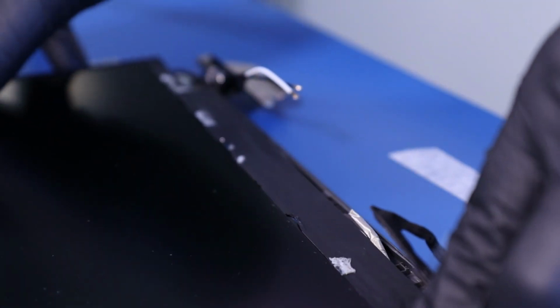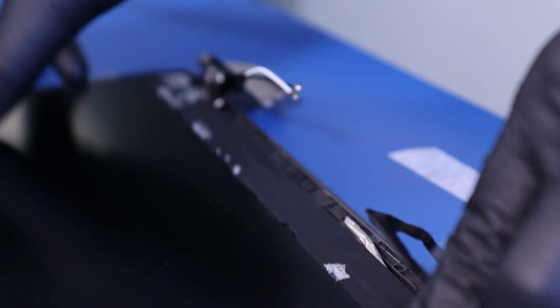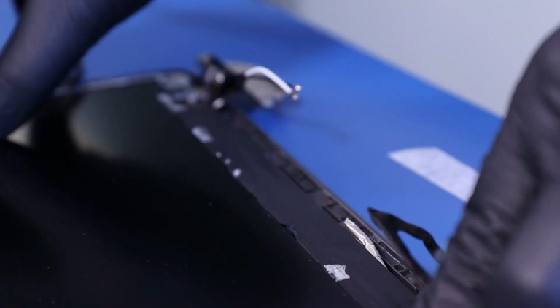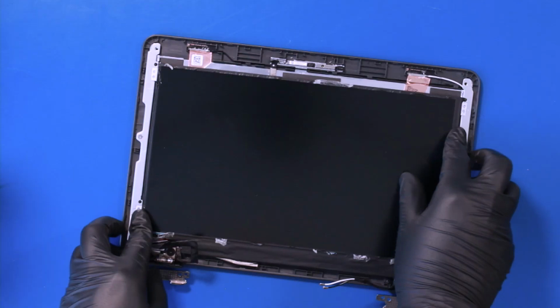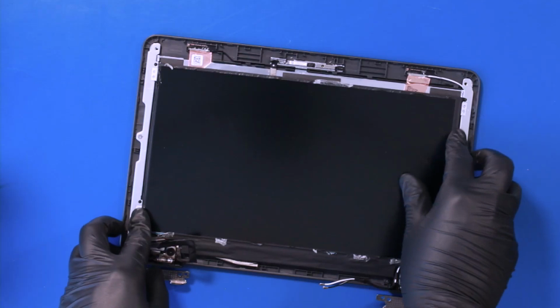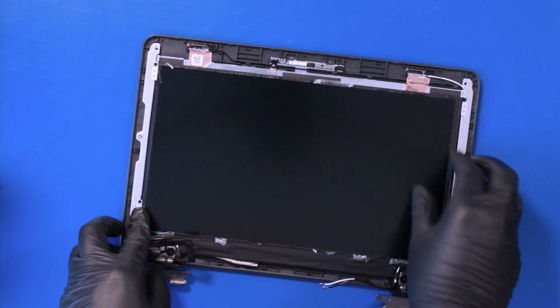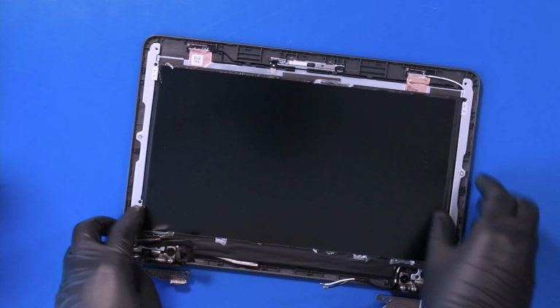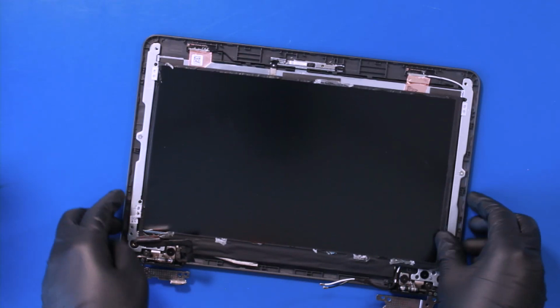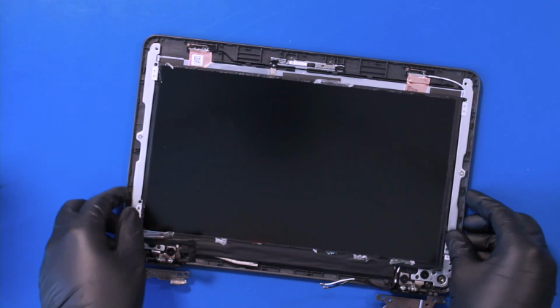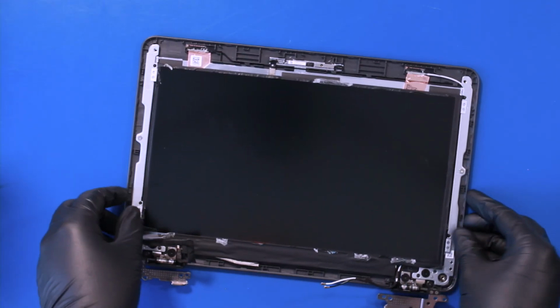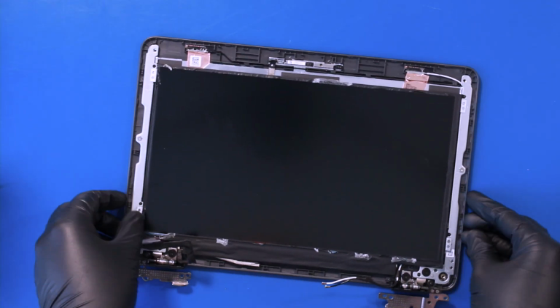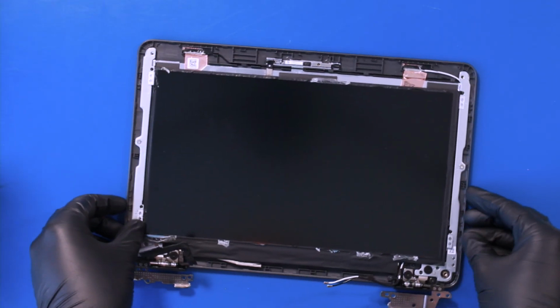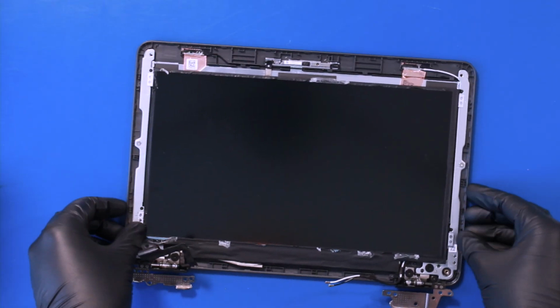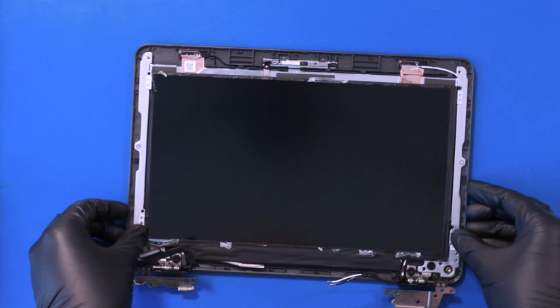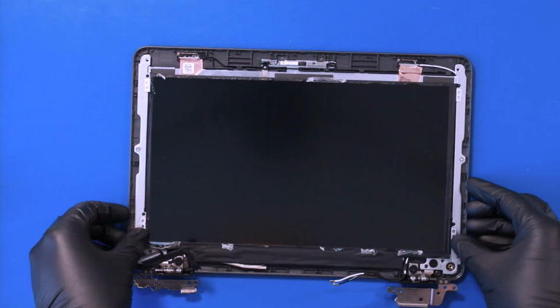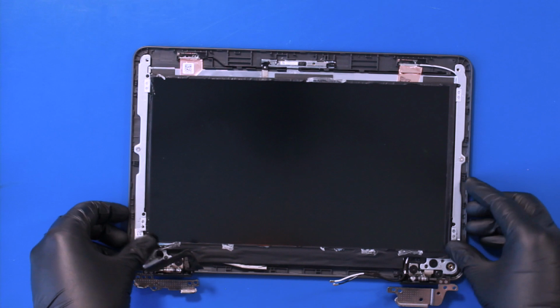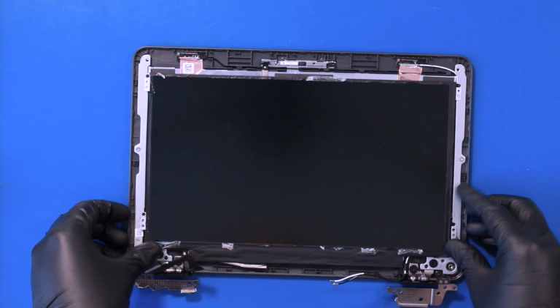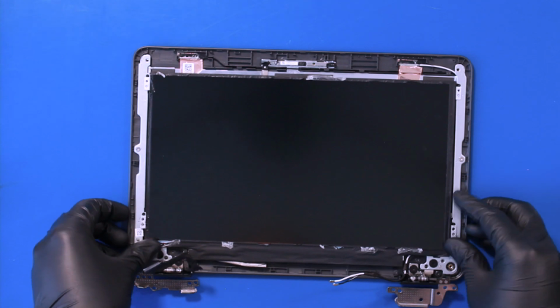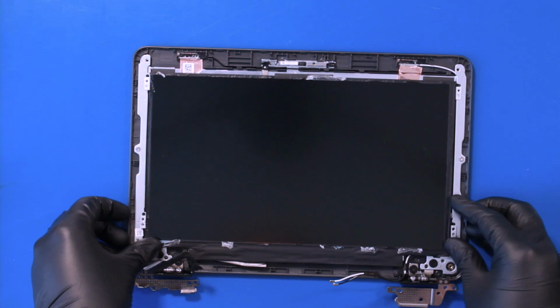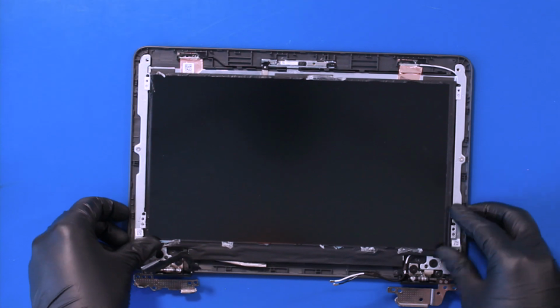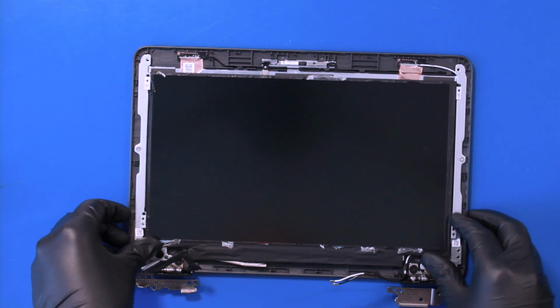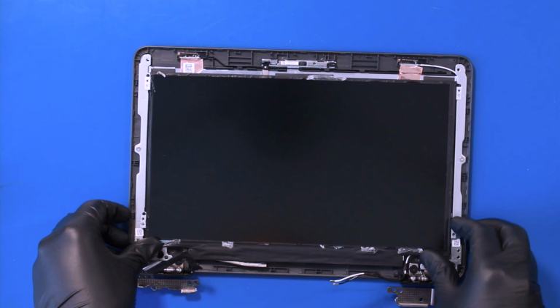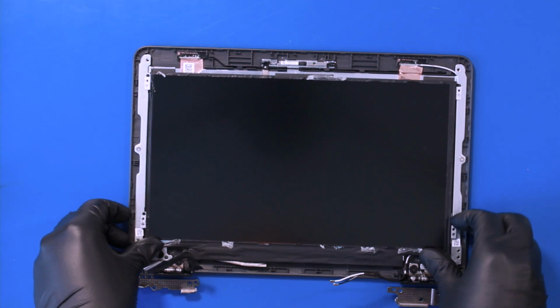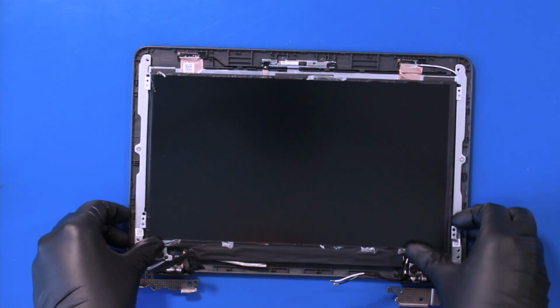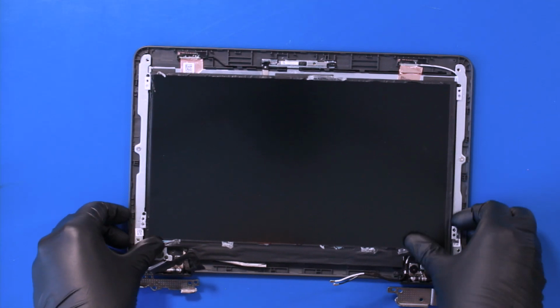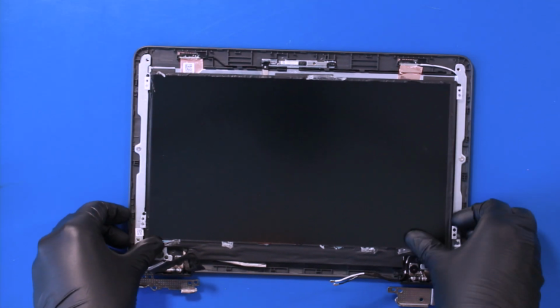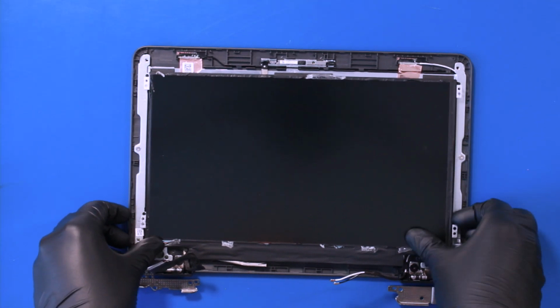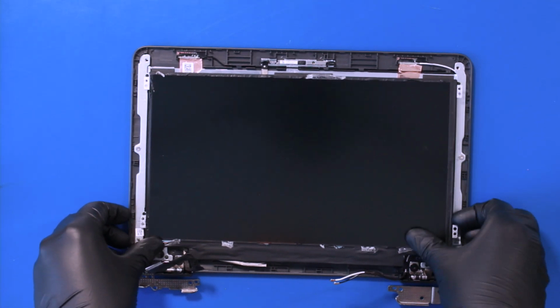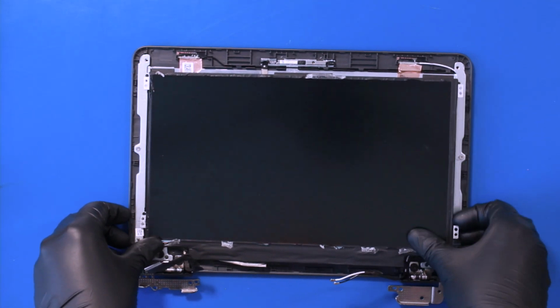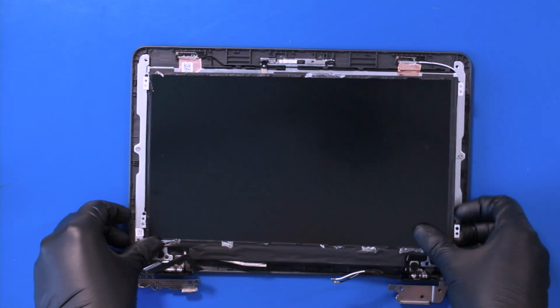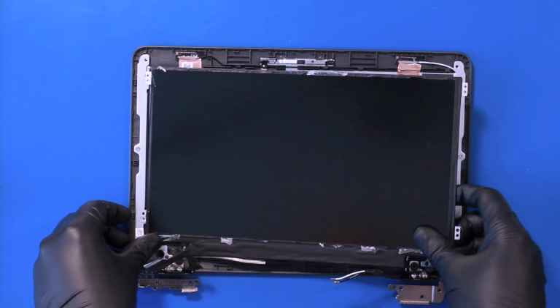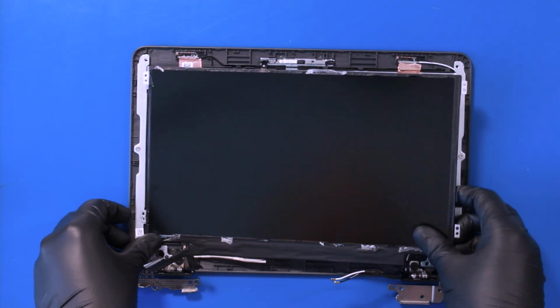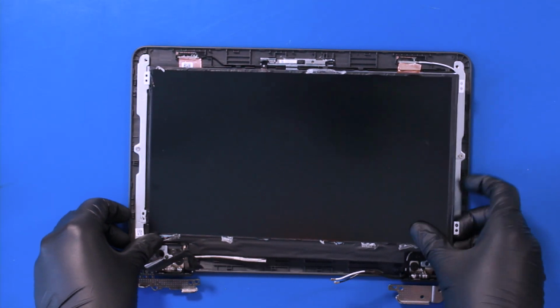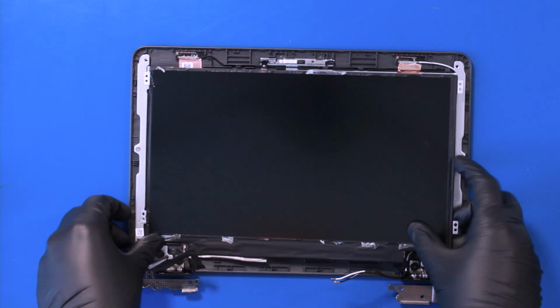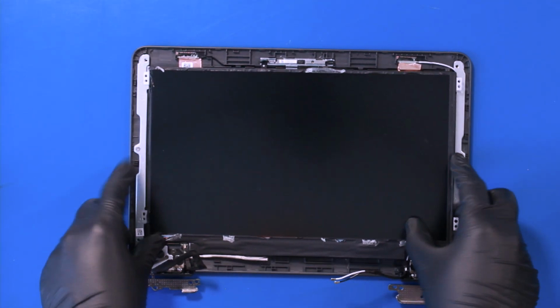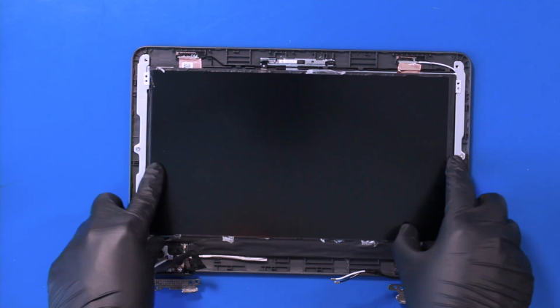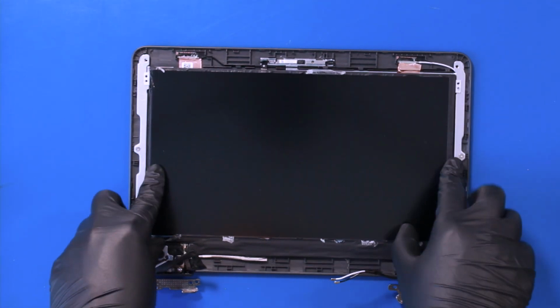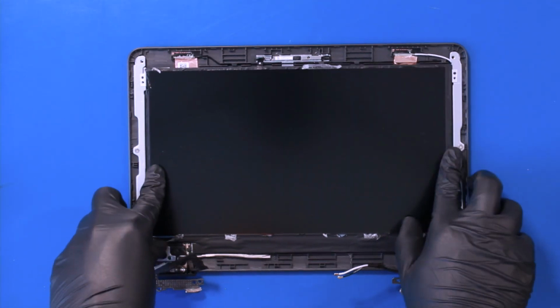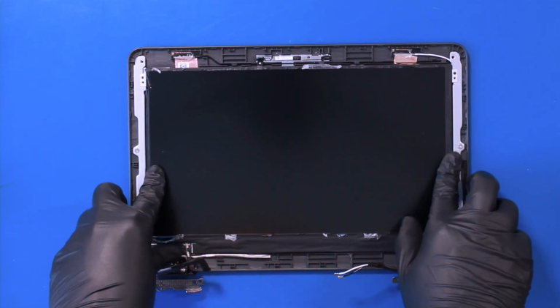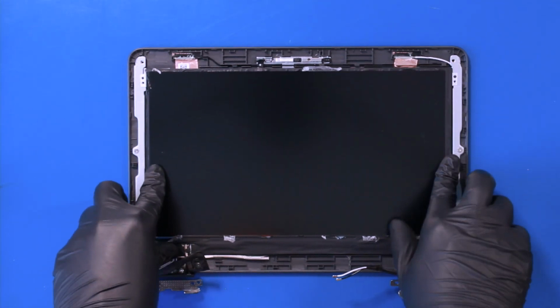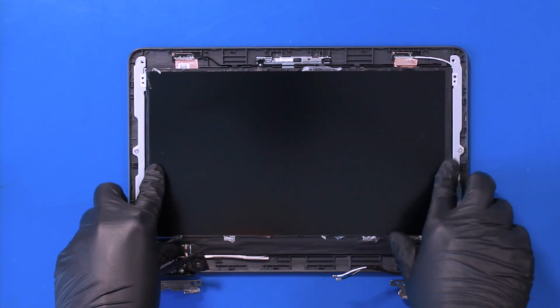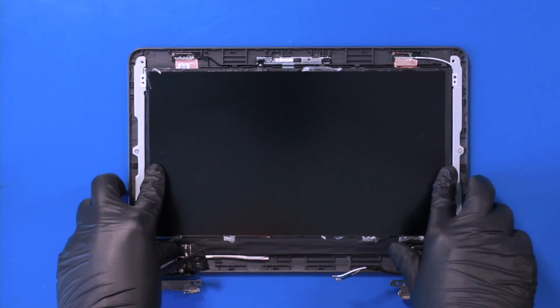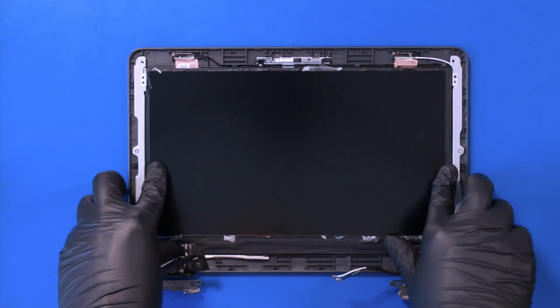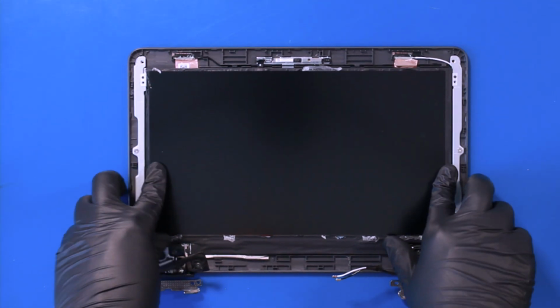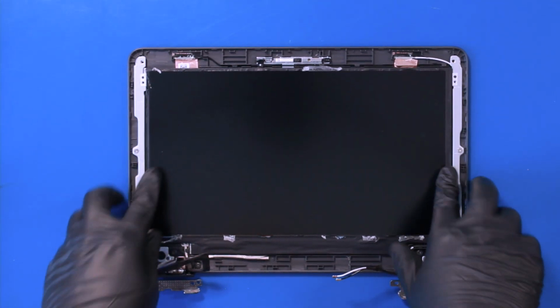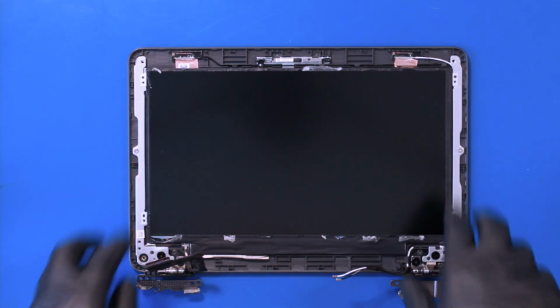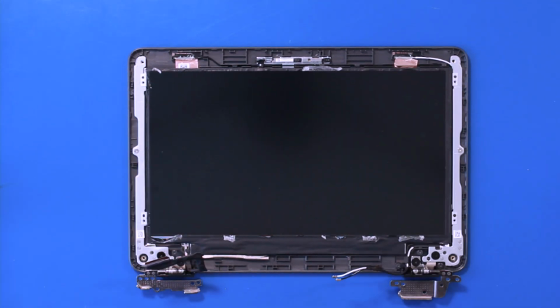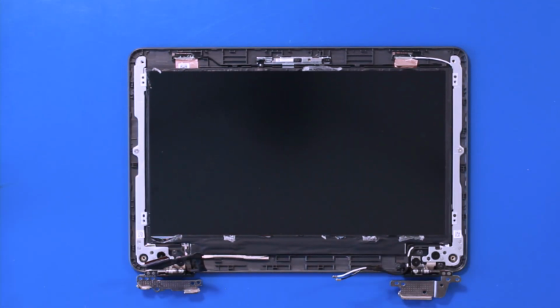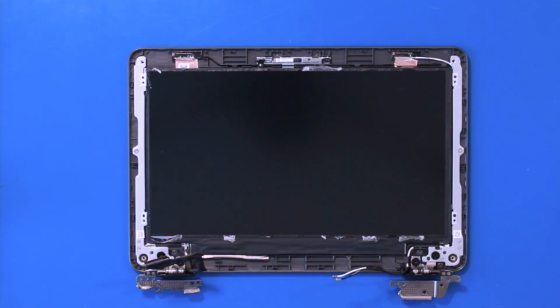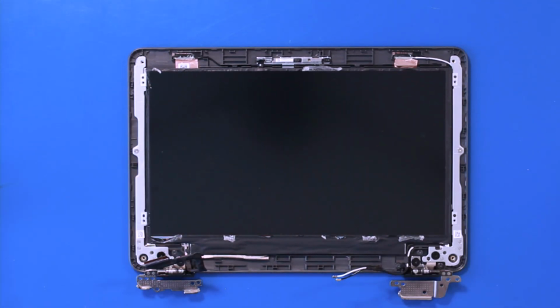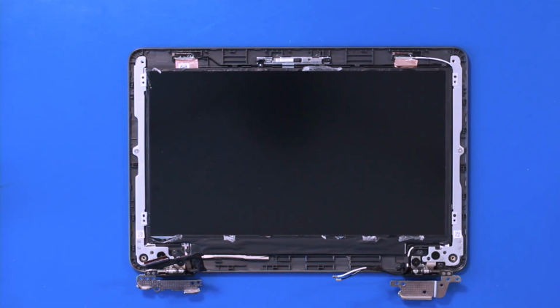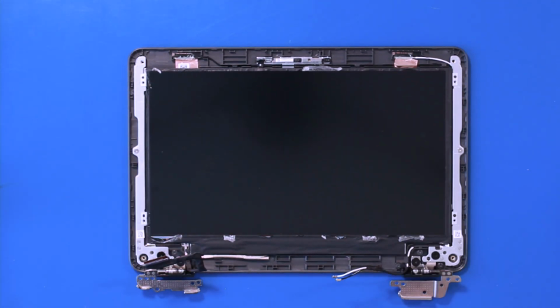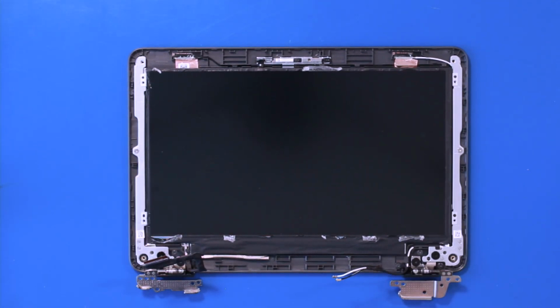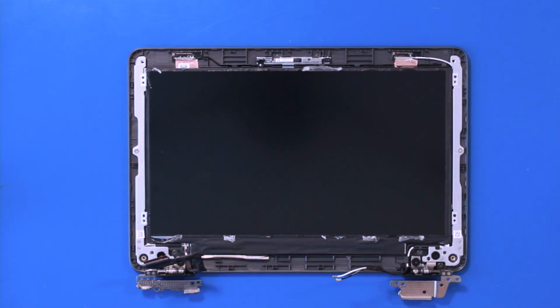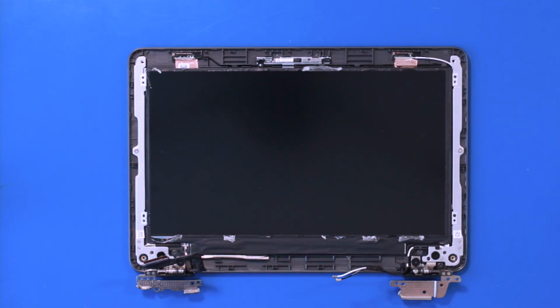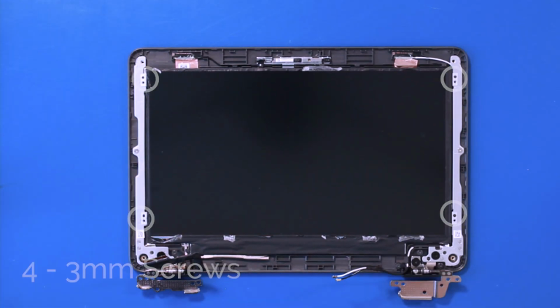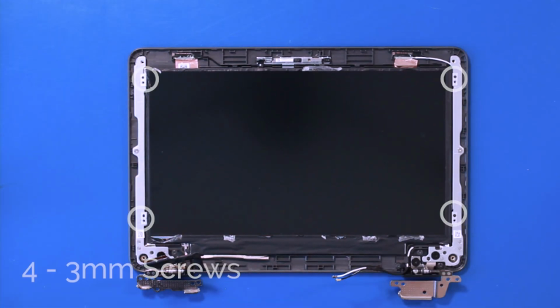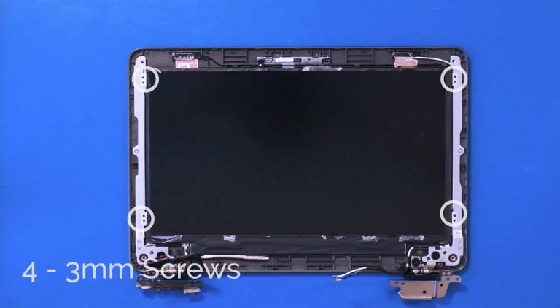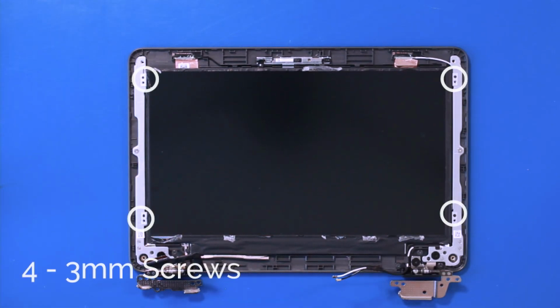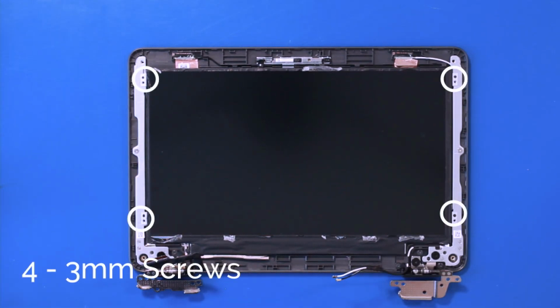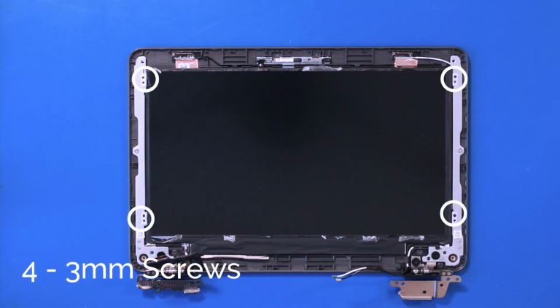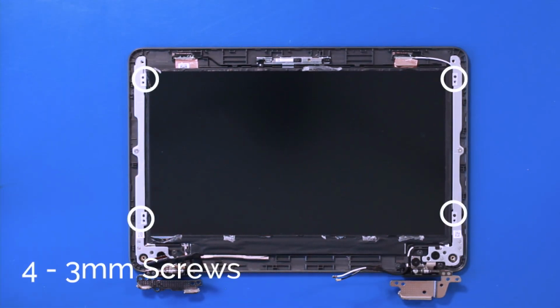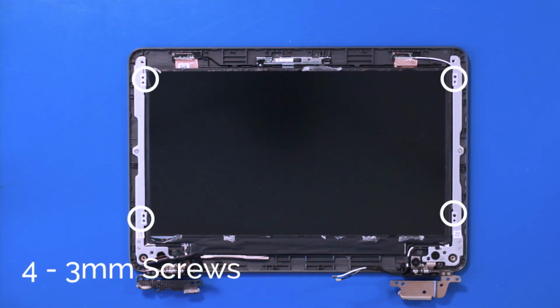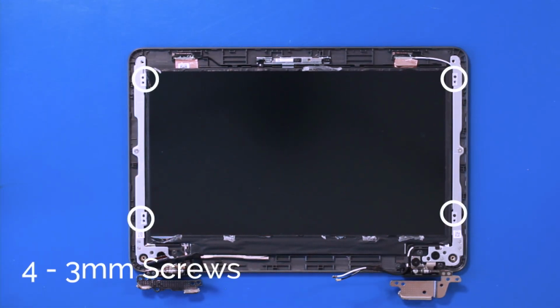Put the LCD screen back in place and replace the four 3mm screws.